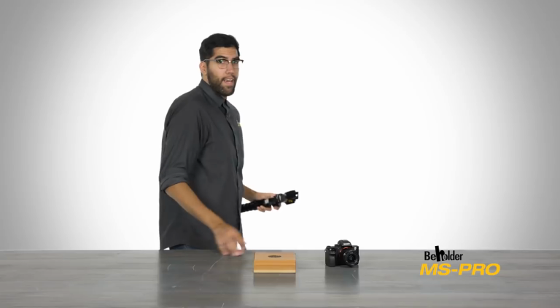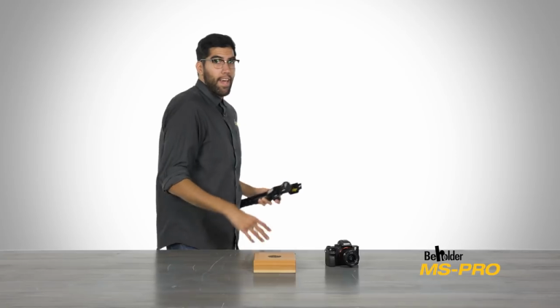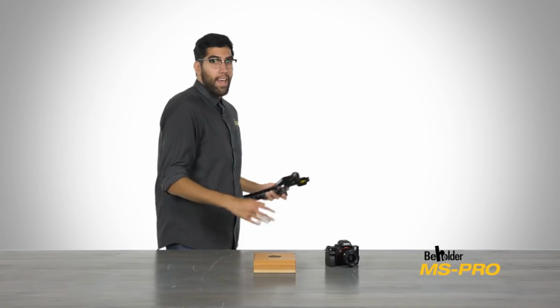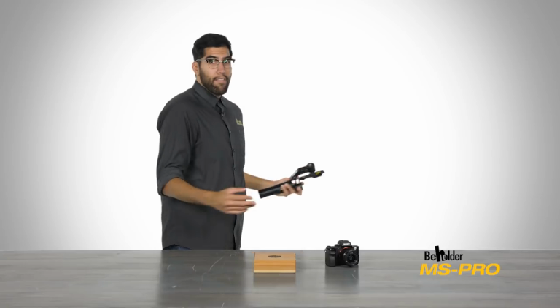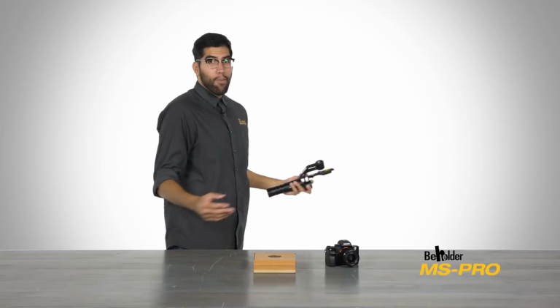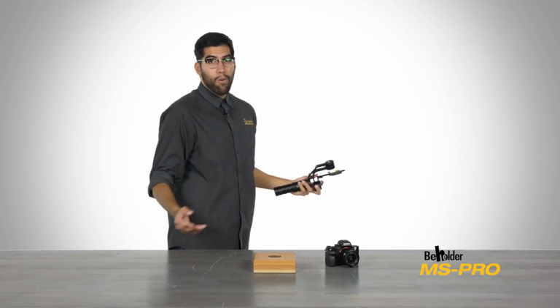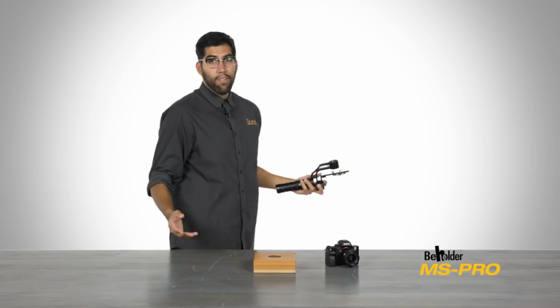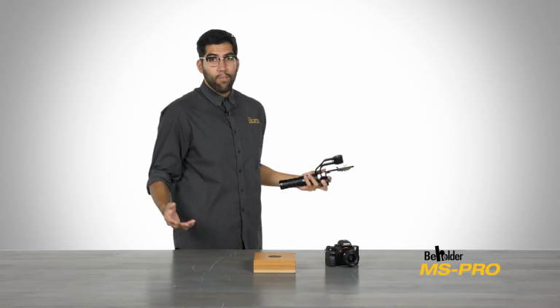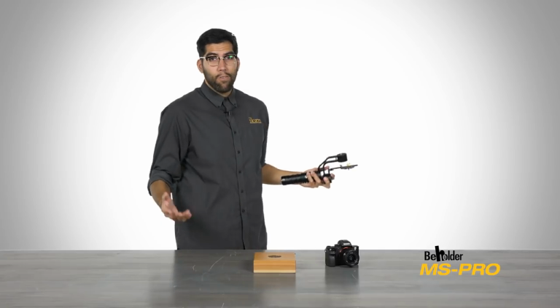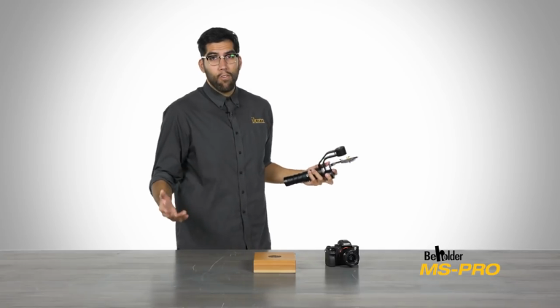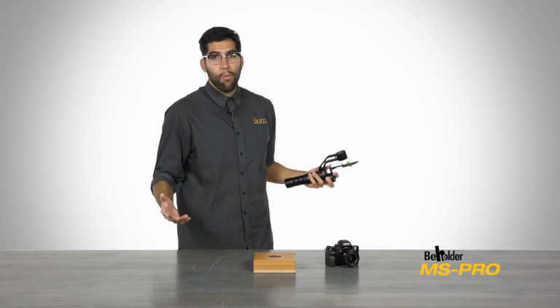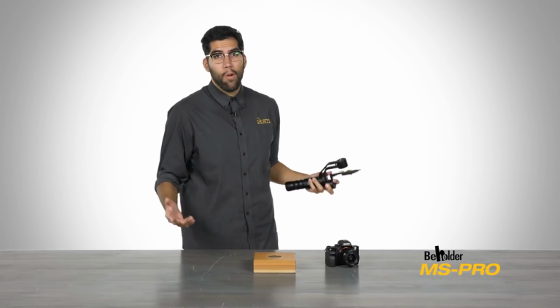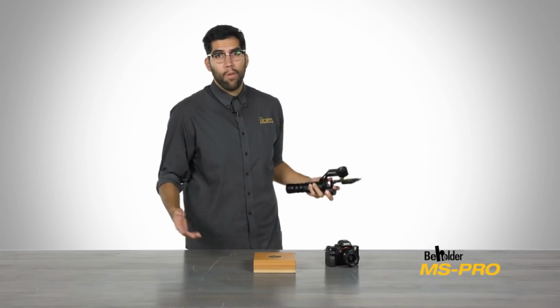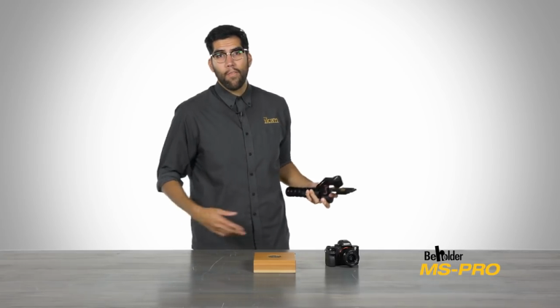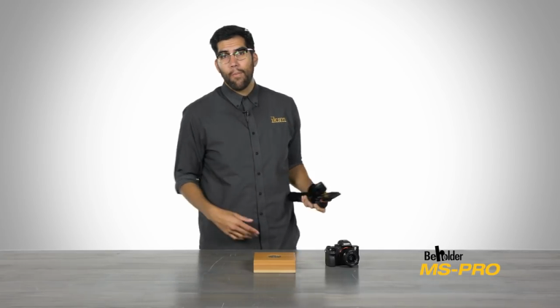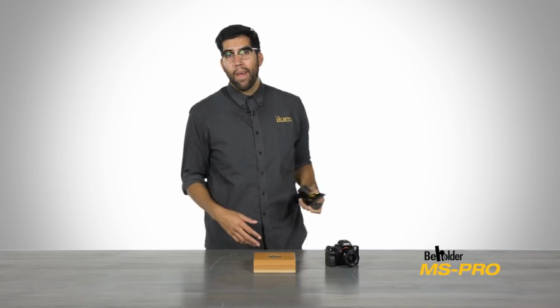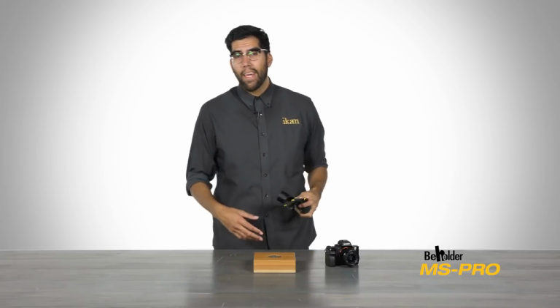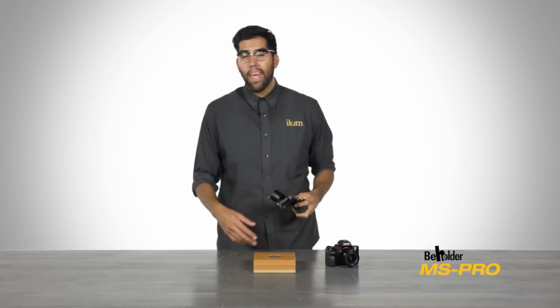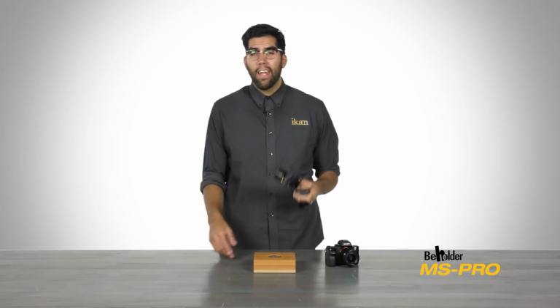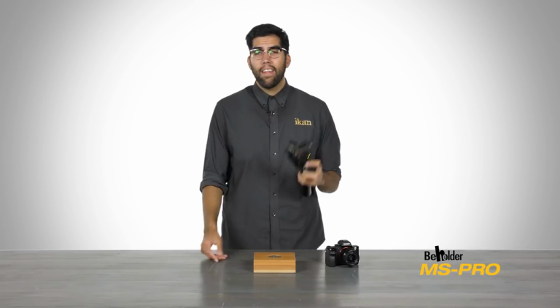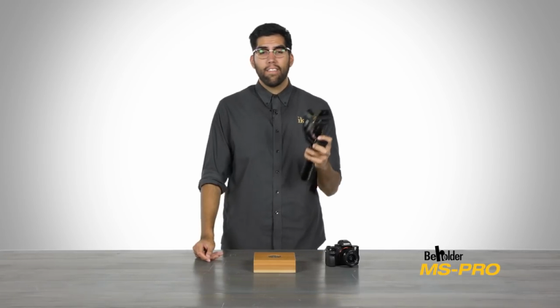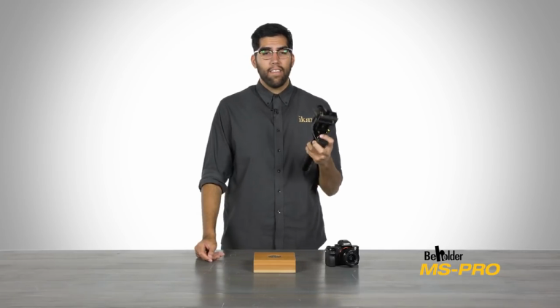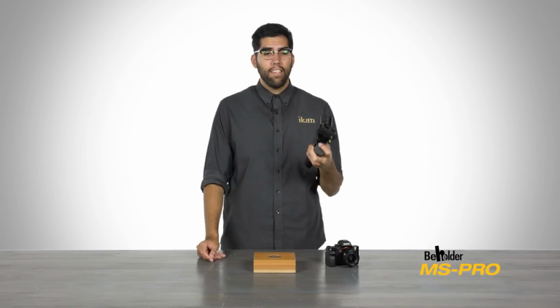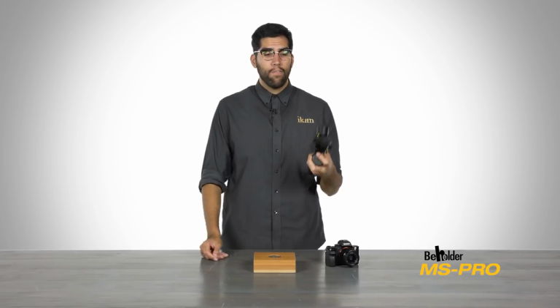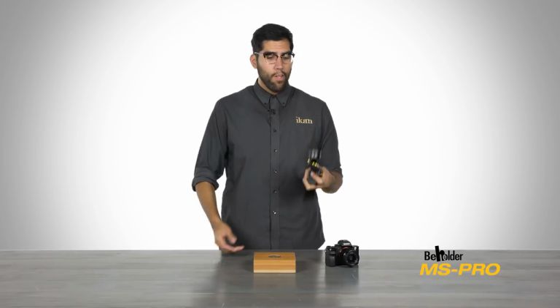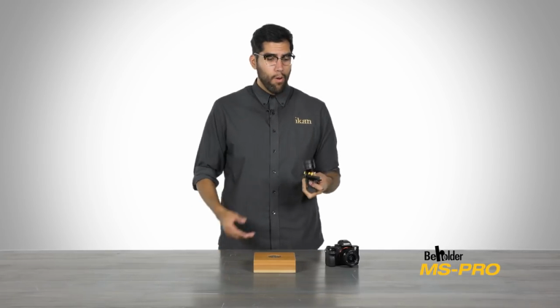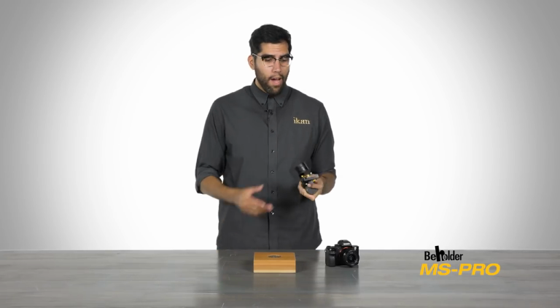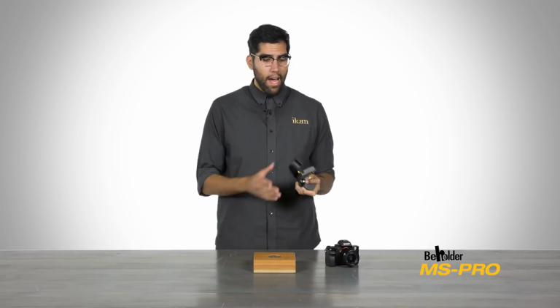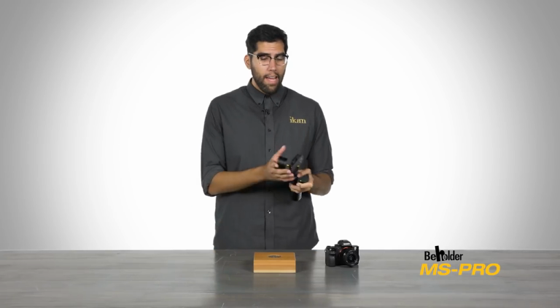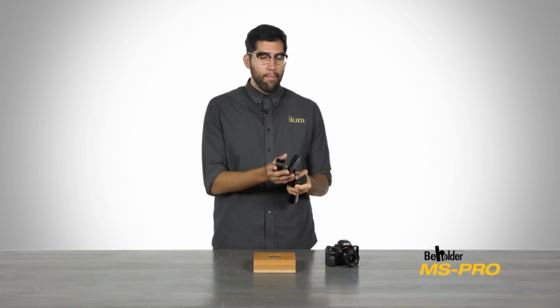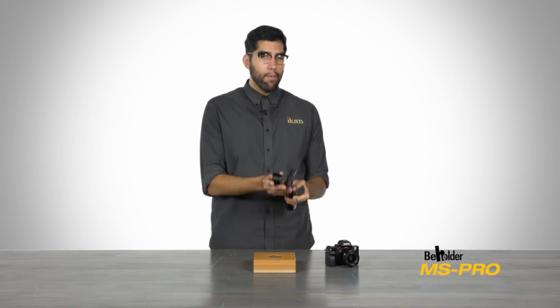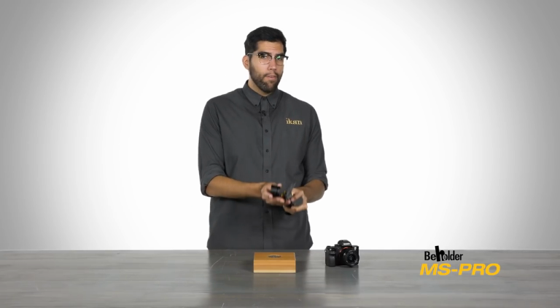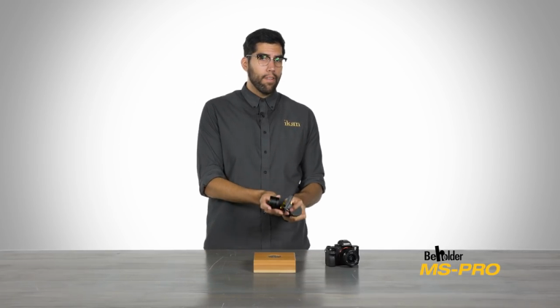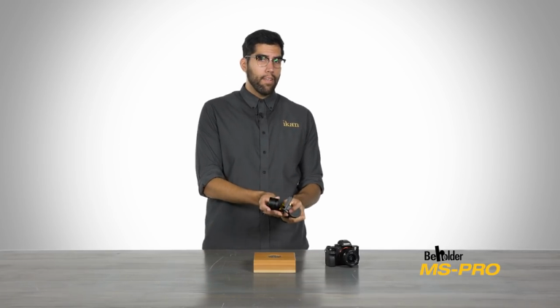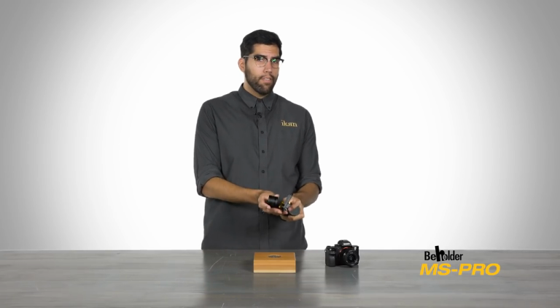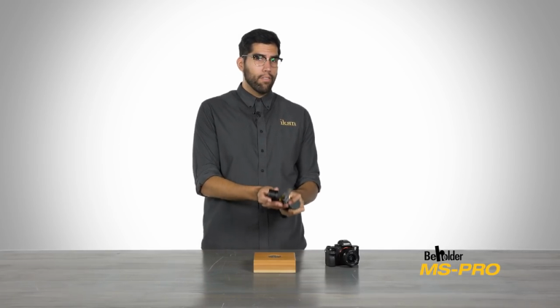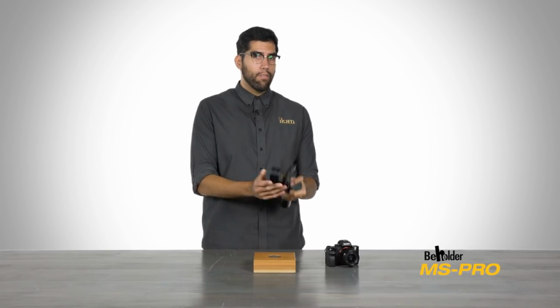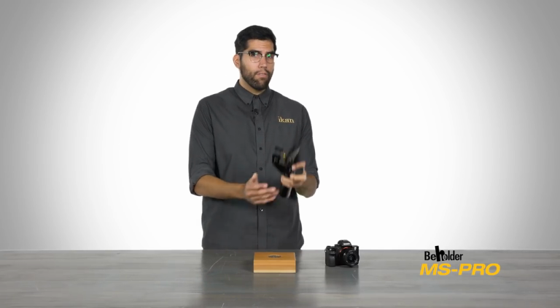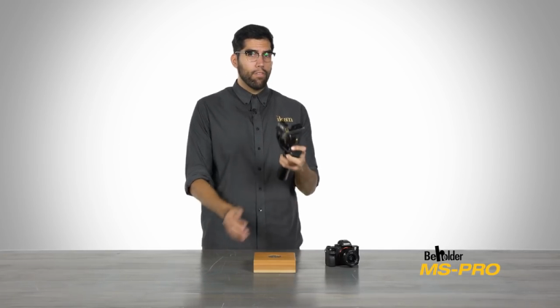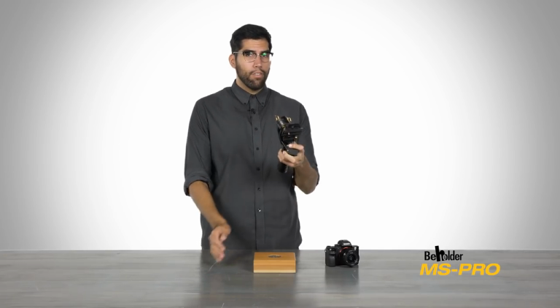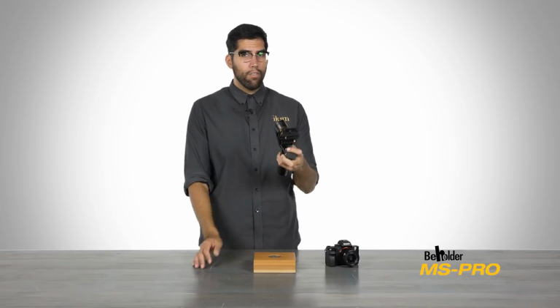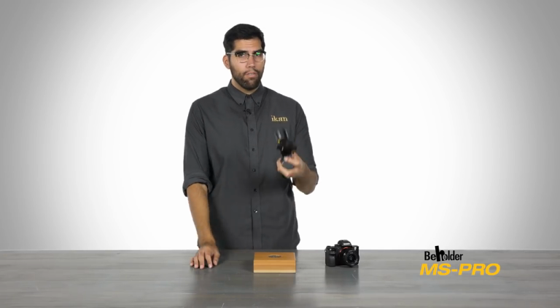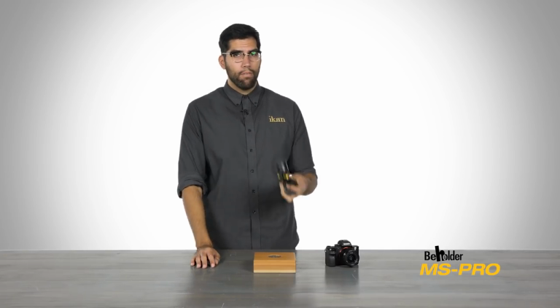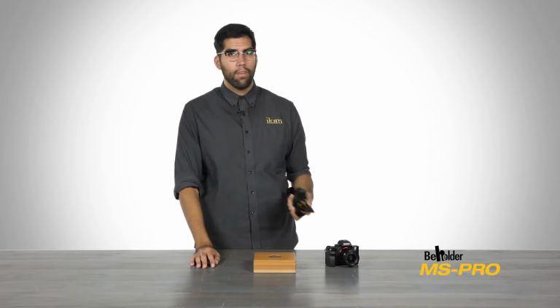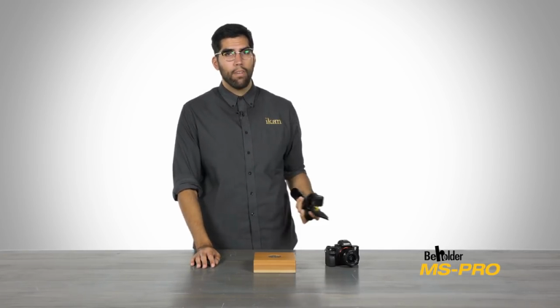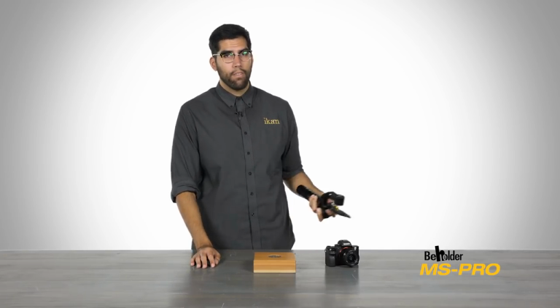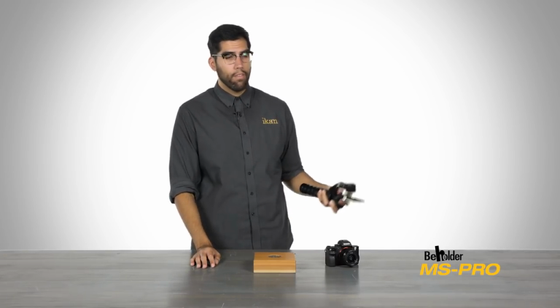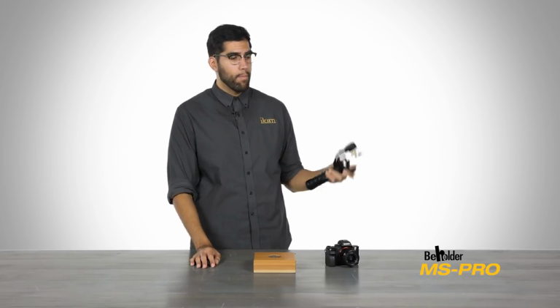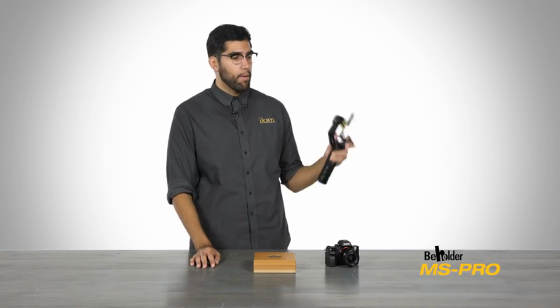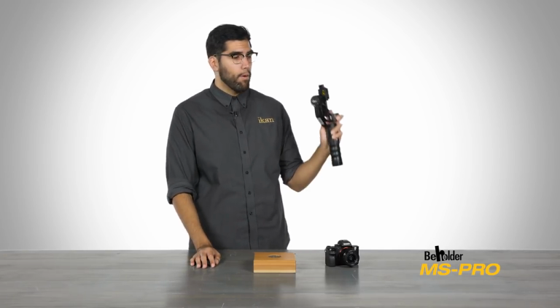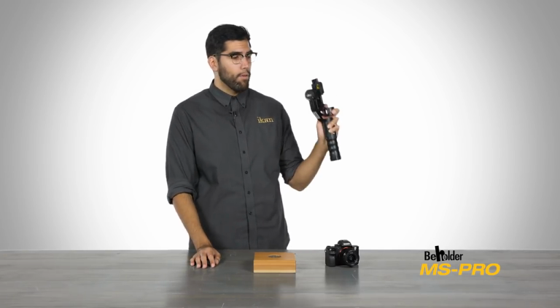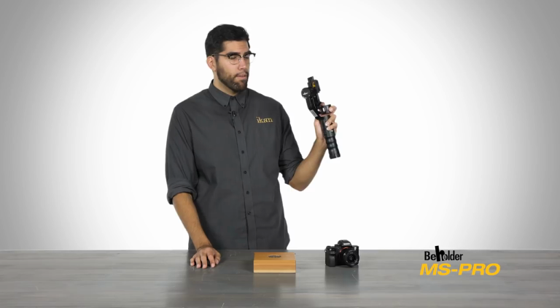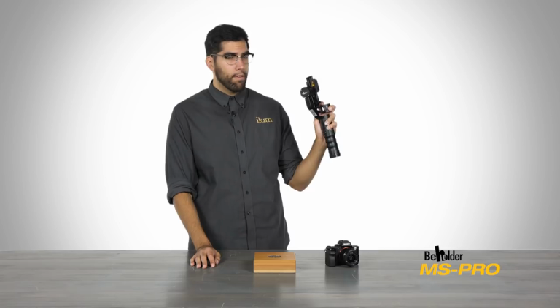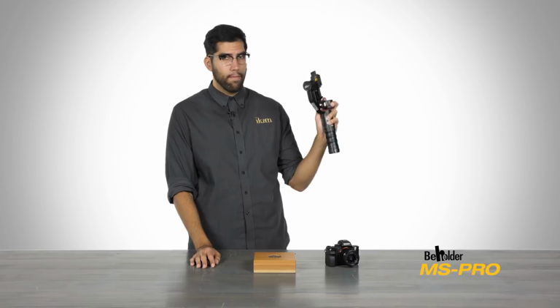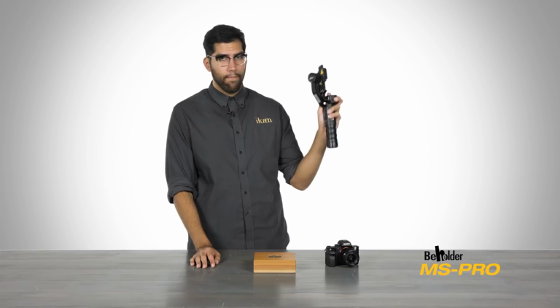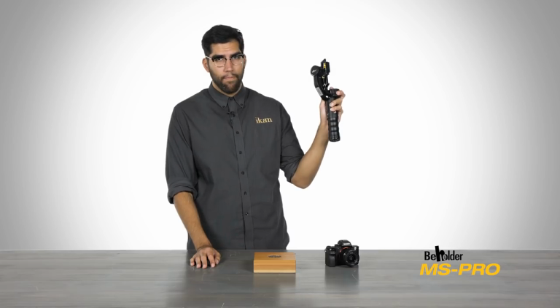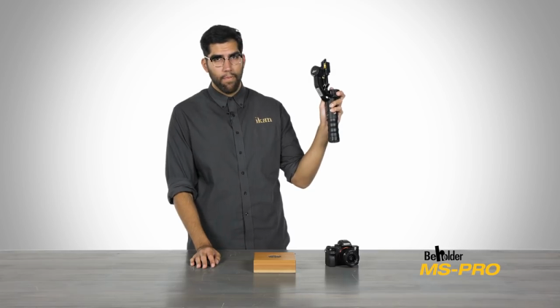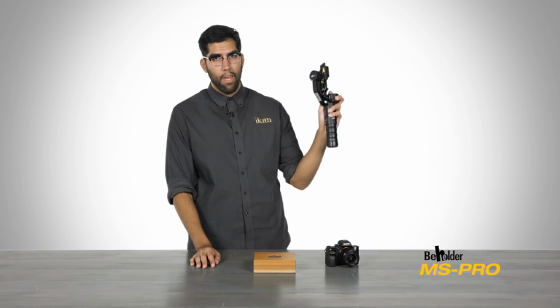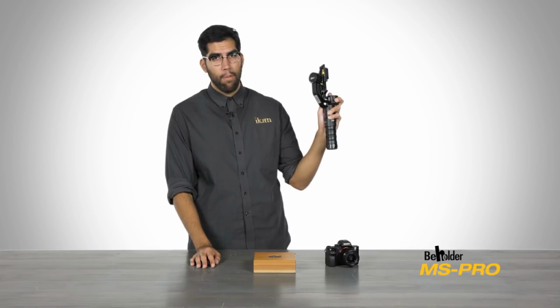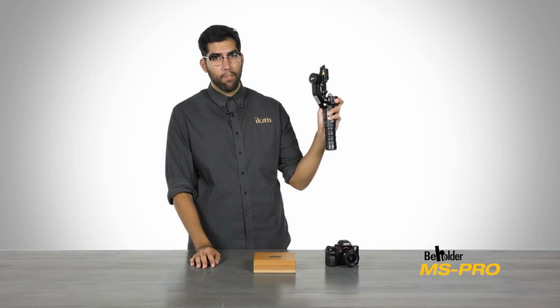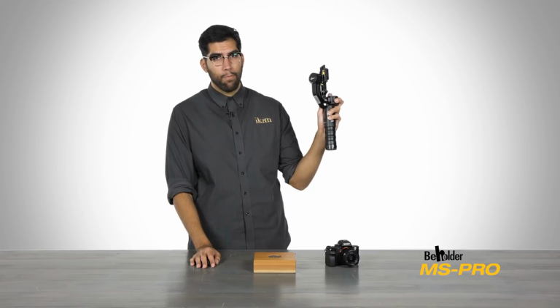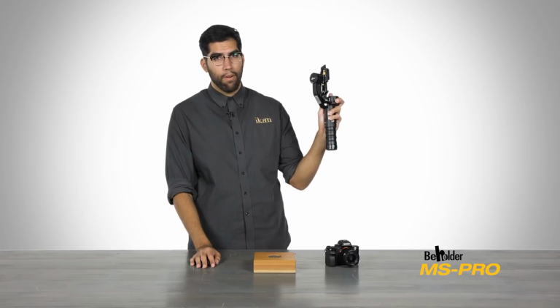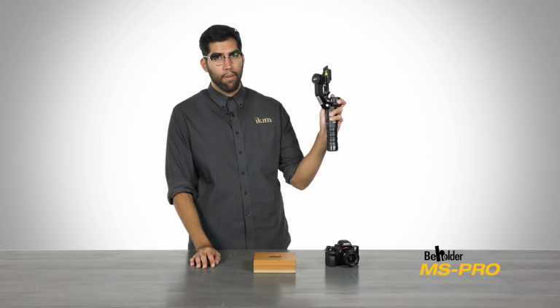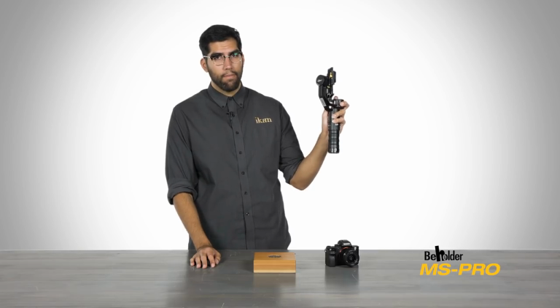Hey everyone, it's Winnie Ramone here from ICANN and in today's video, I'm going to introduce you to the Beholder MS-Pro.